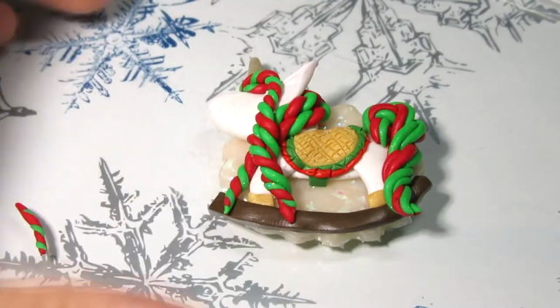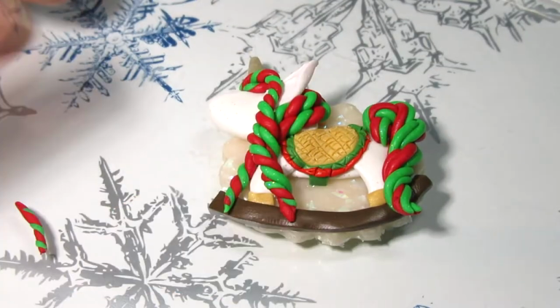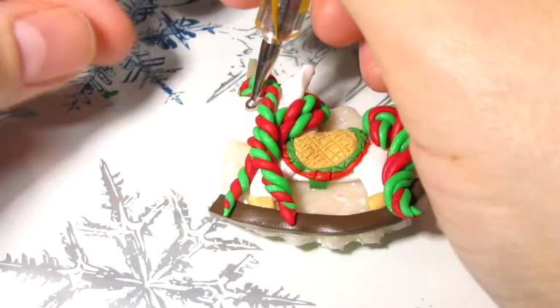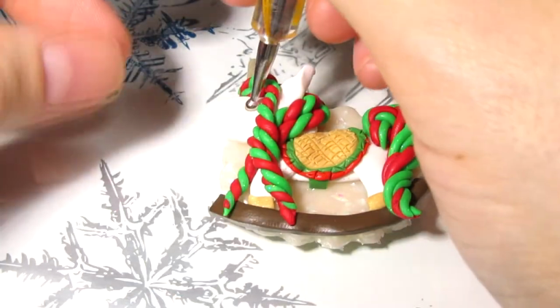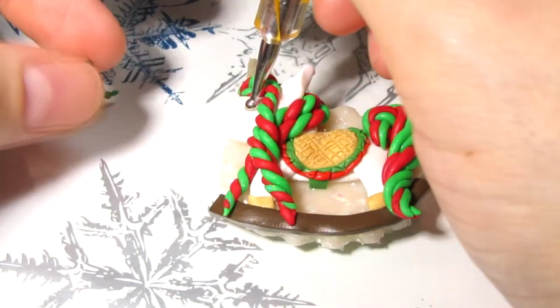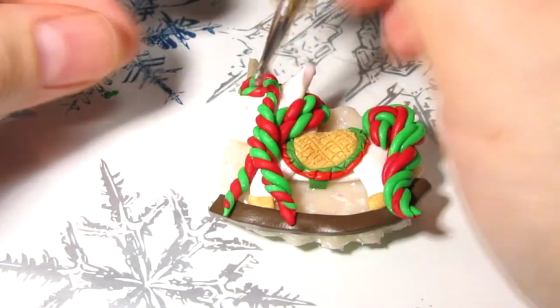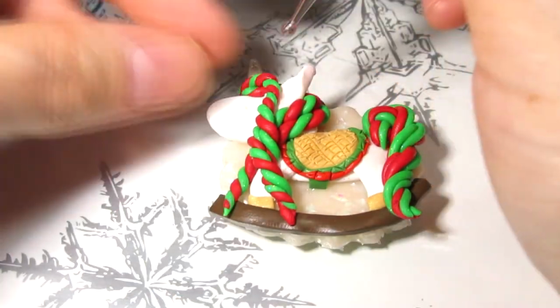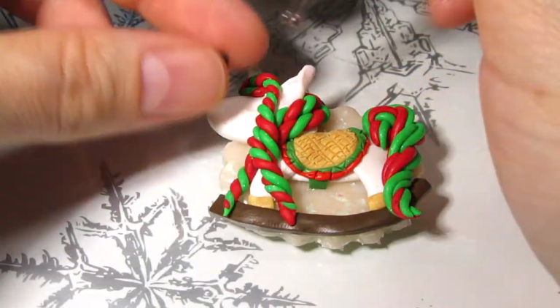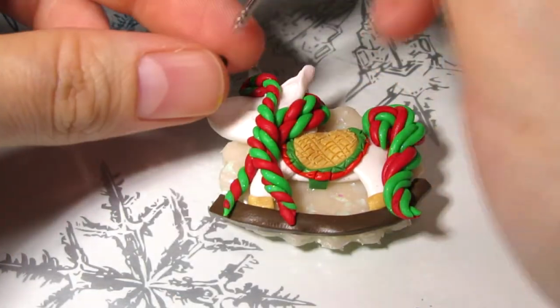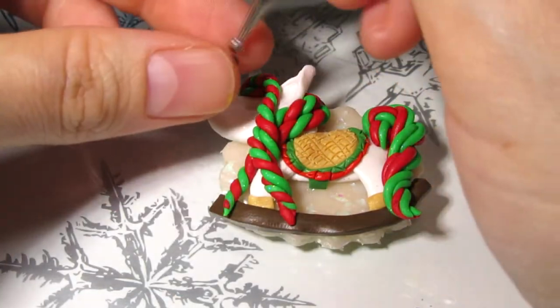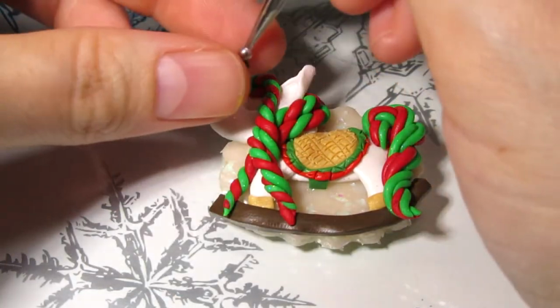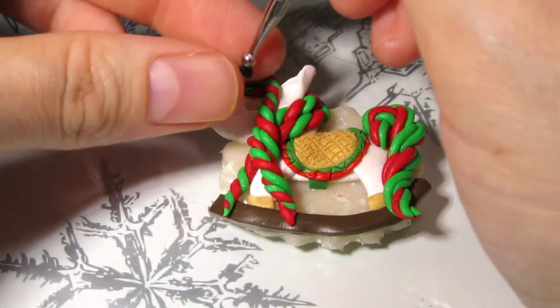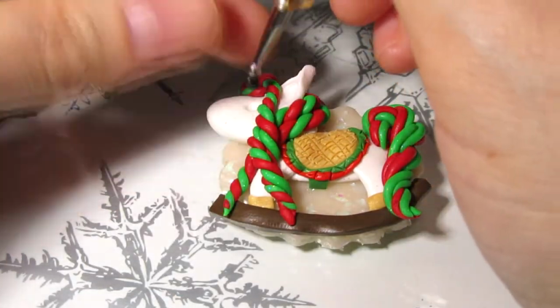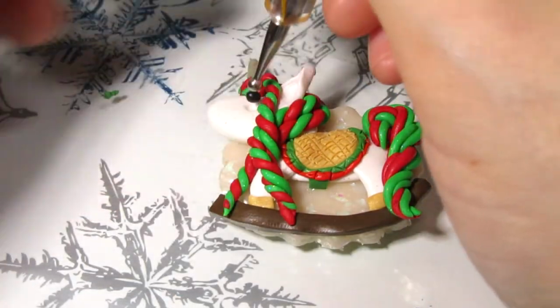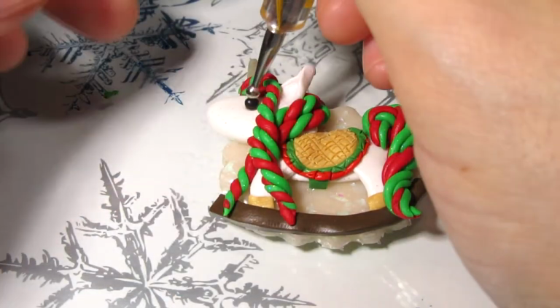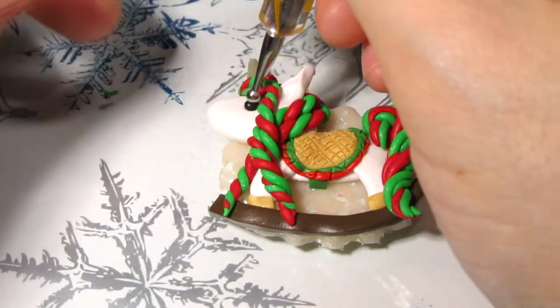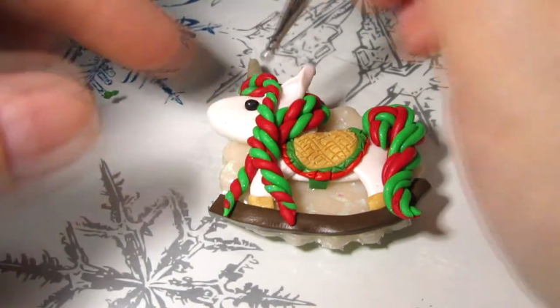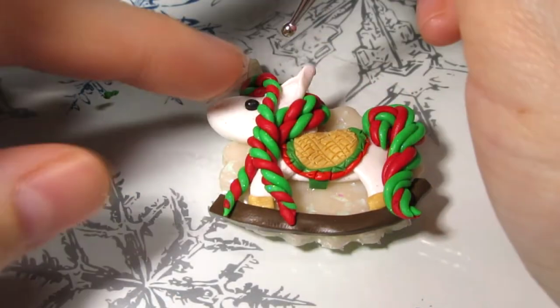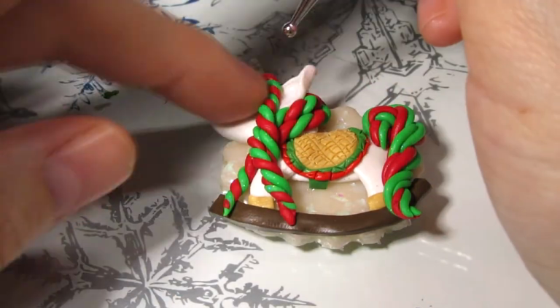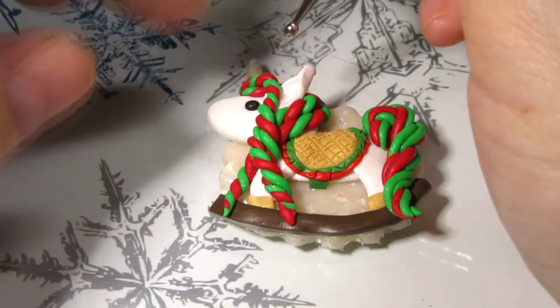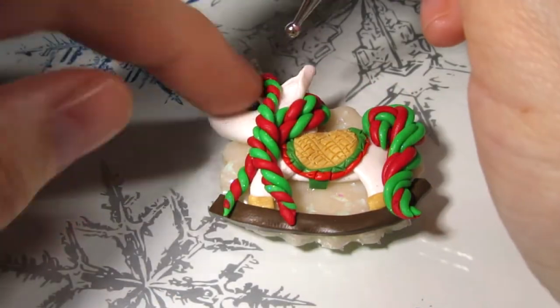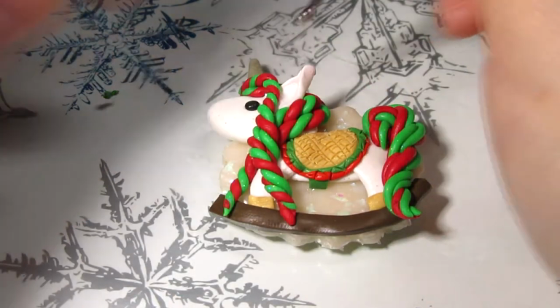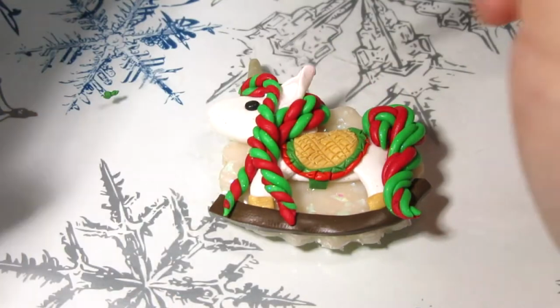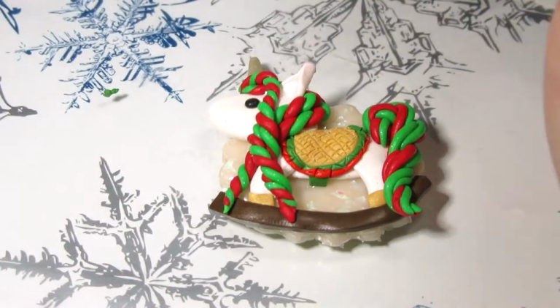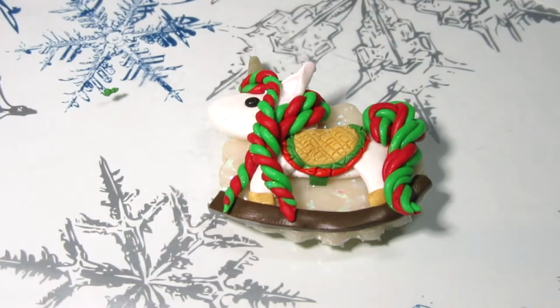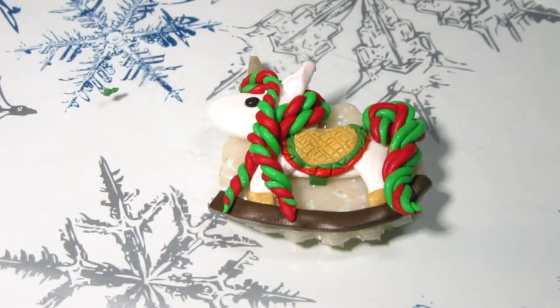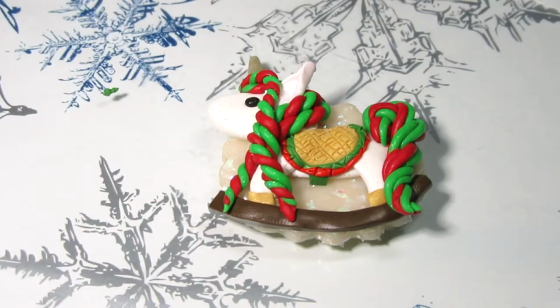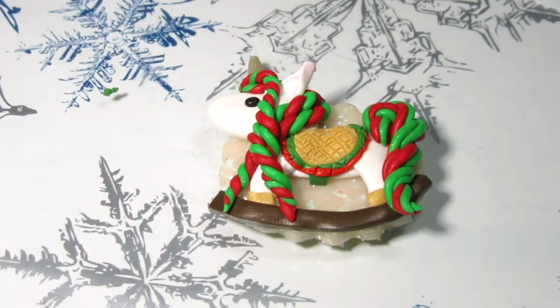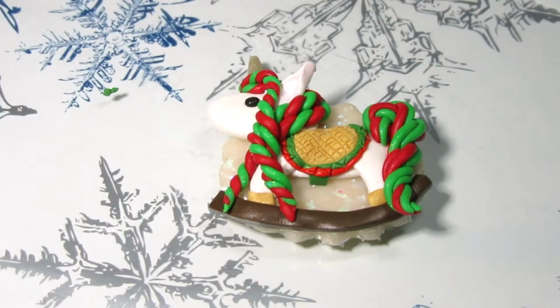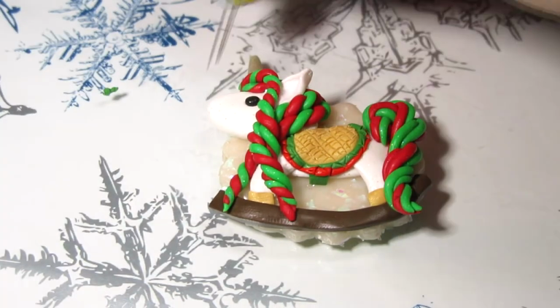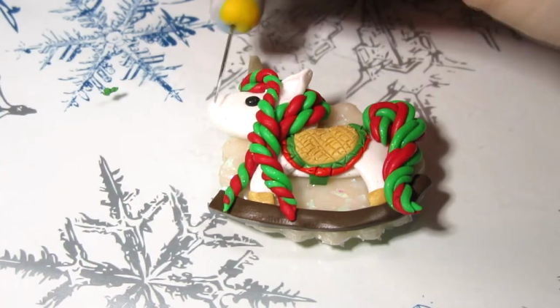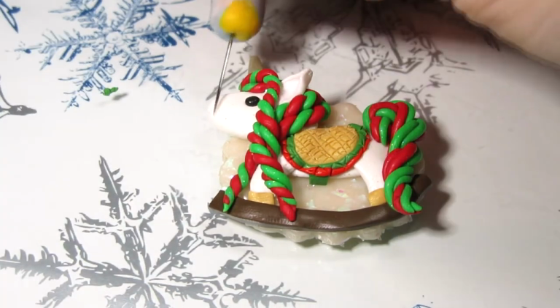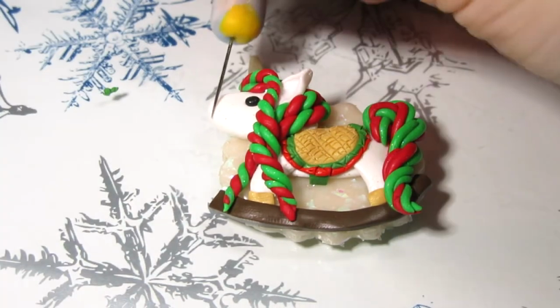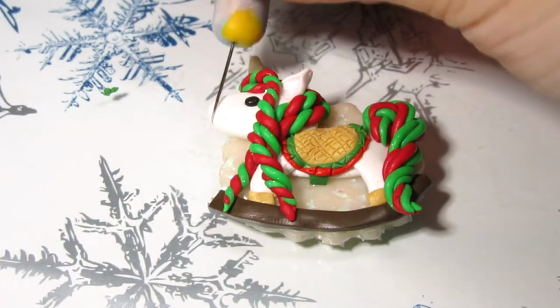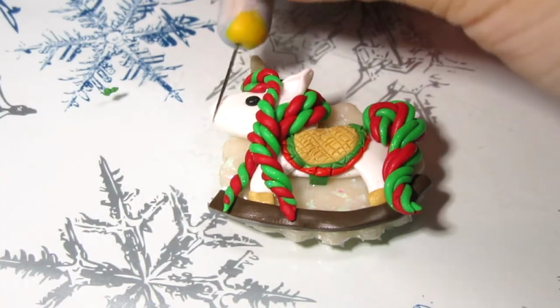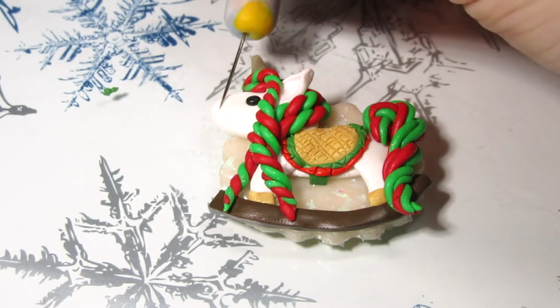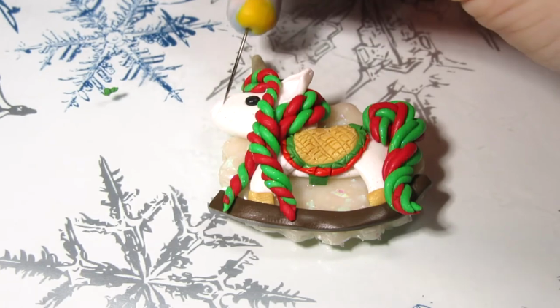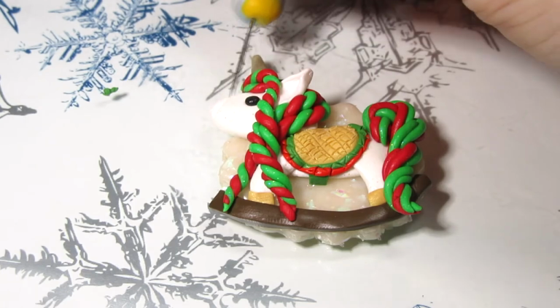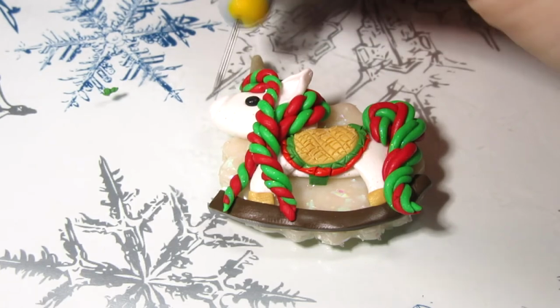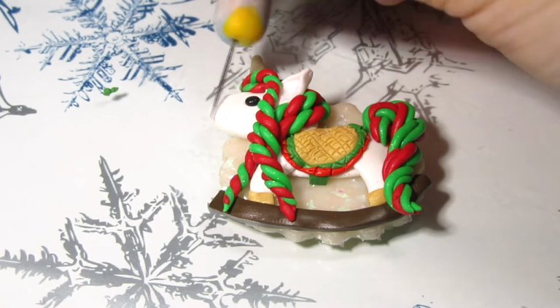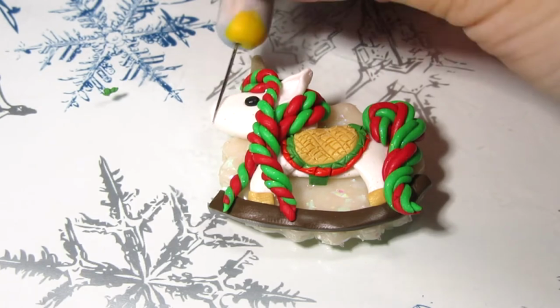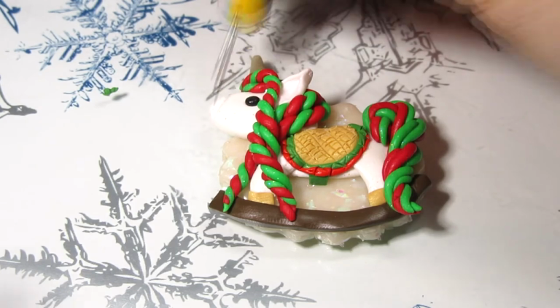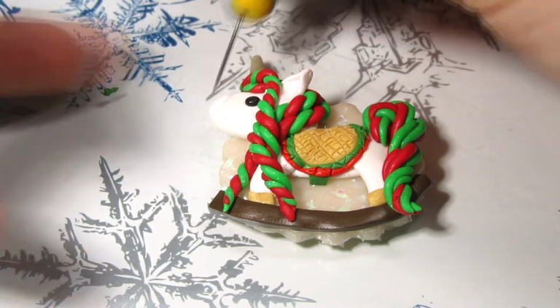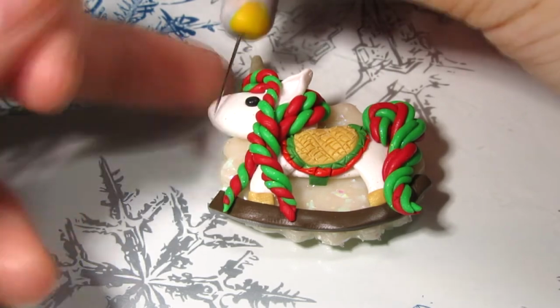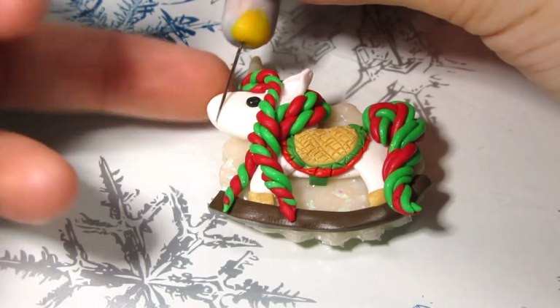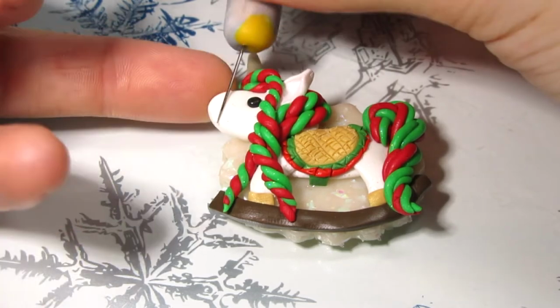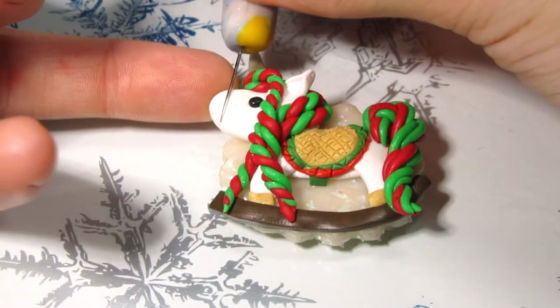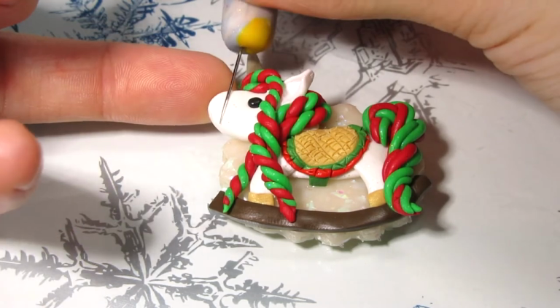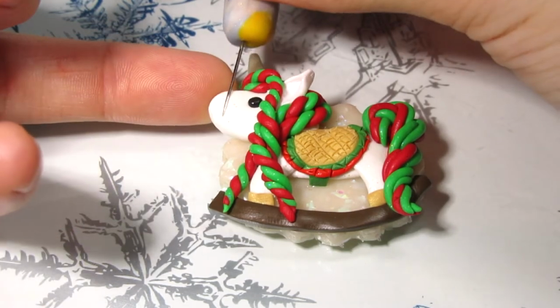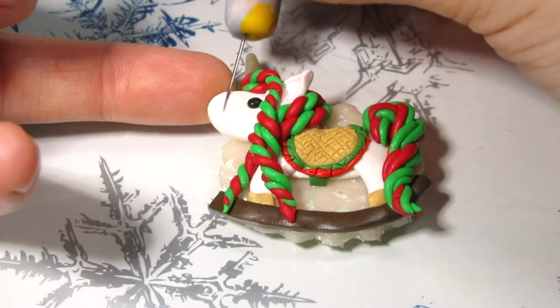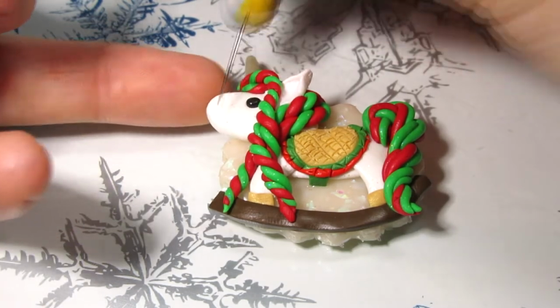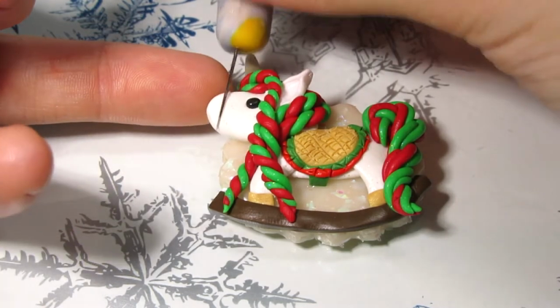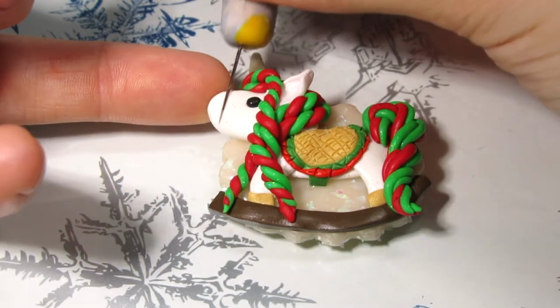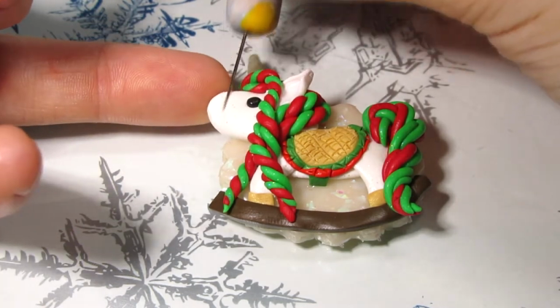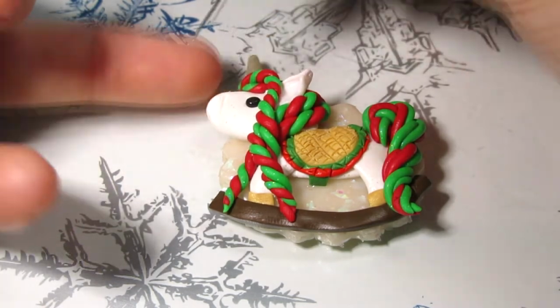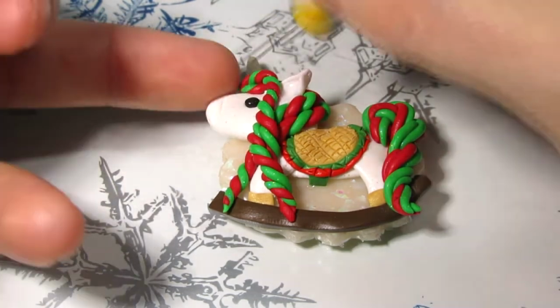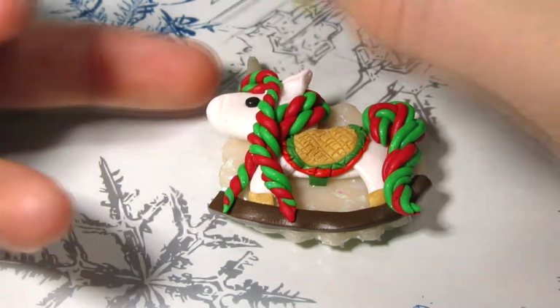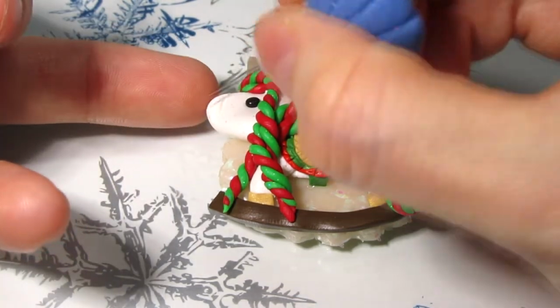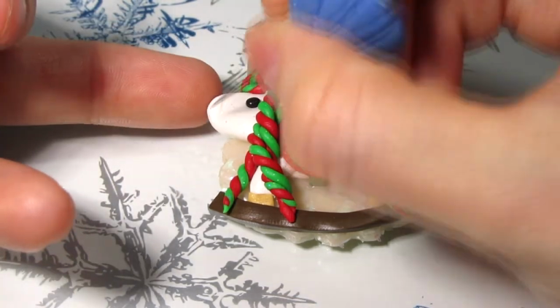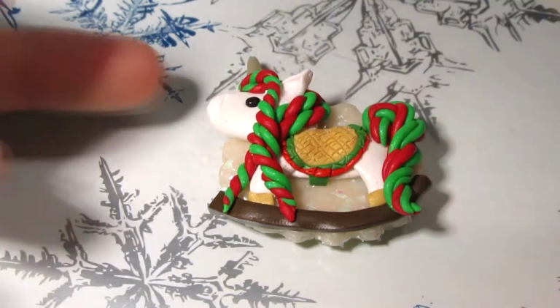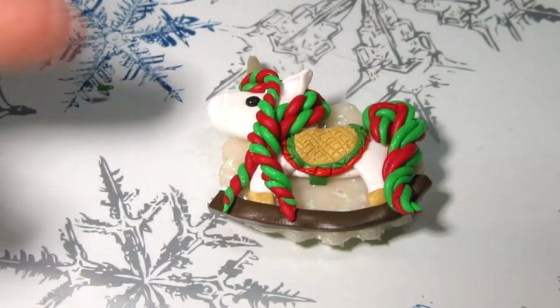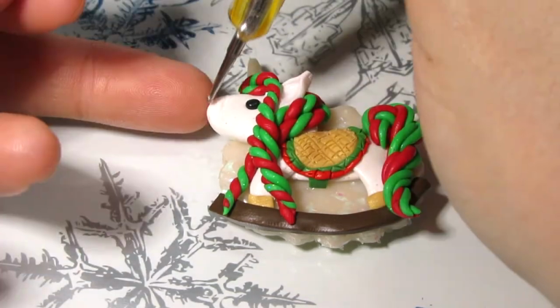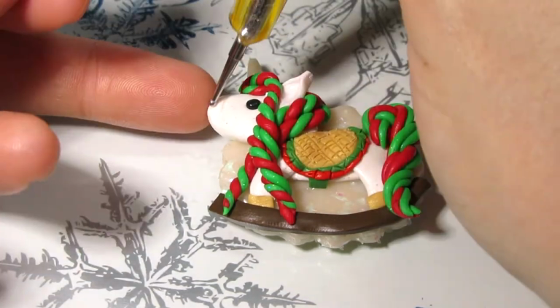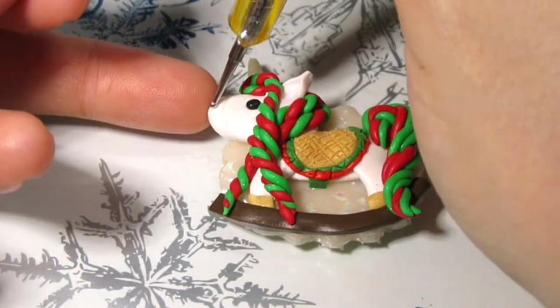Then you just want to add the eye and nostril with your ball tool and some balls of black clay. You can go ahead and add any details that you wish.